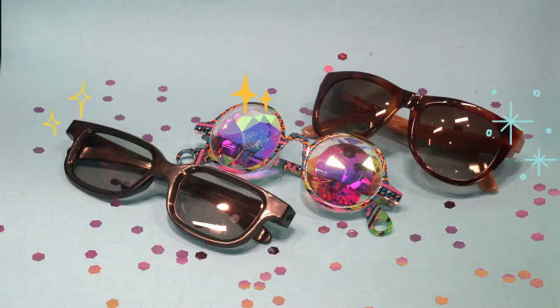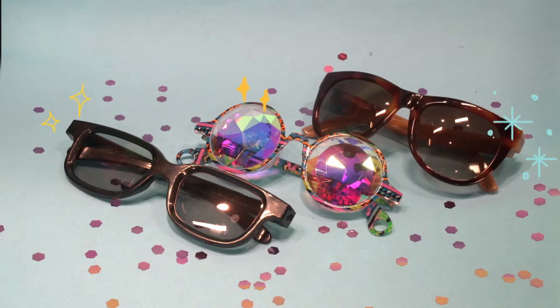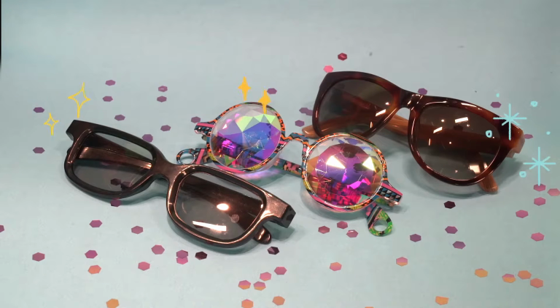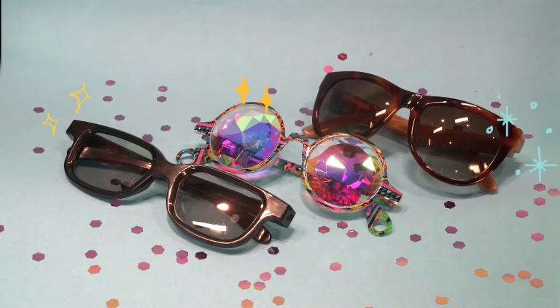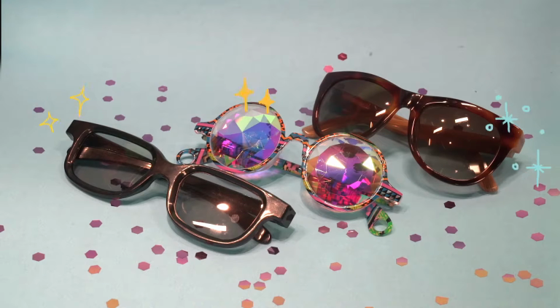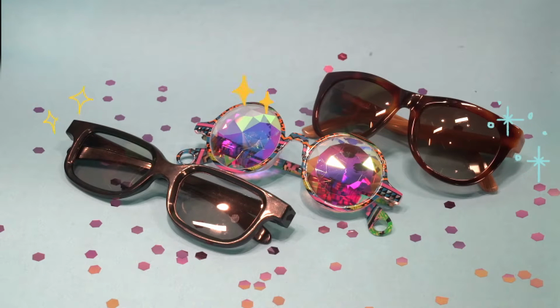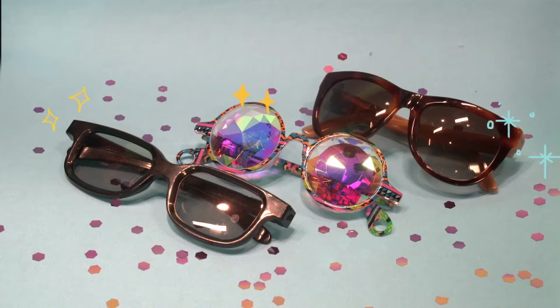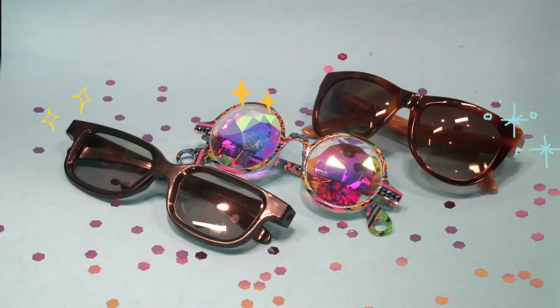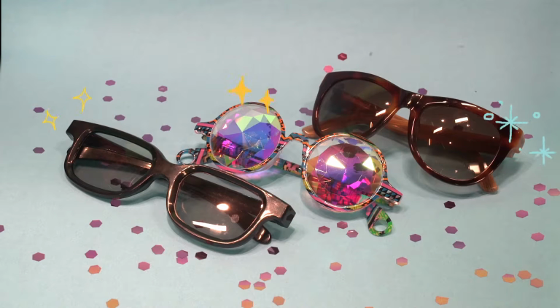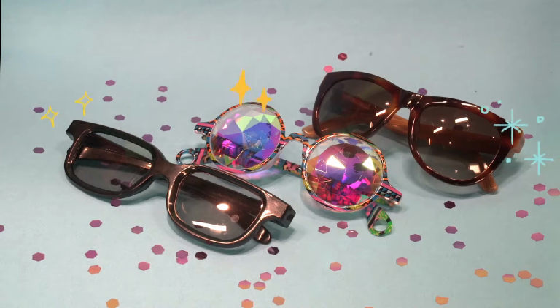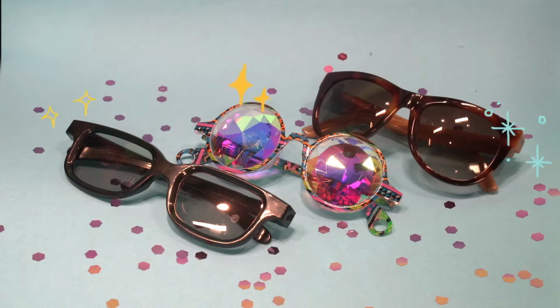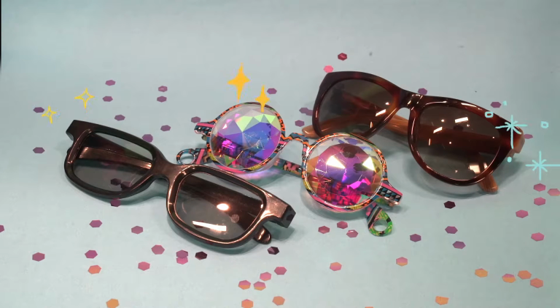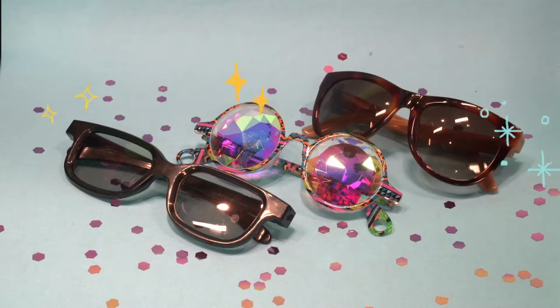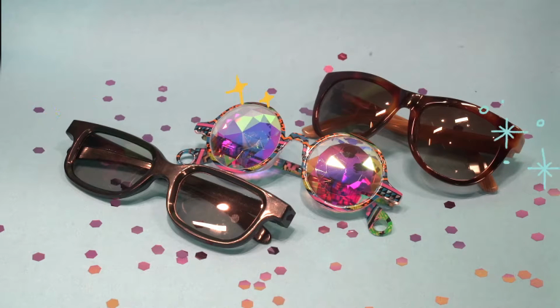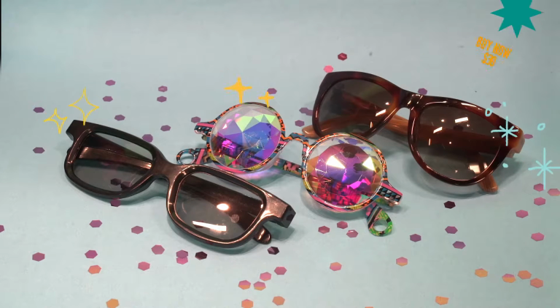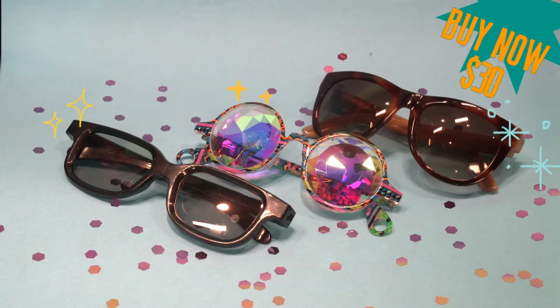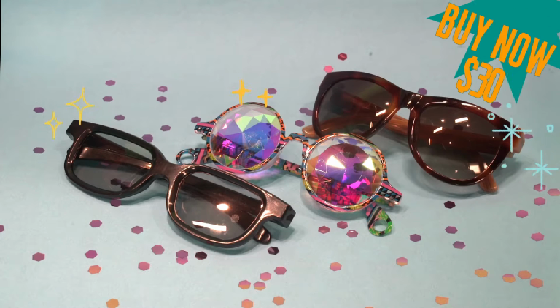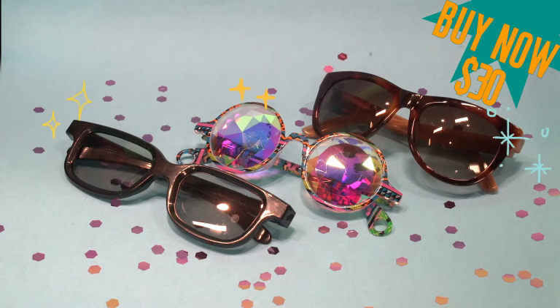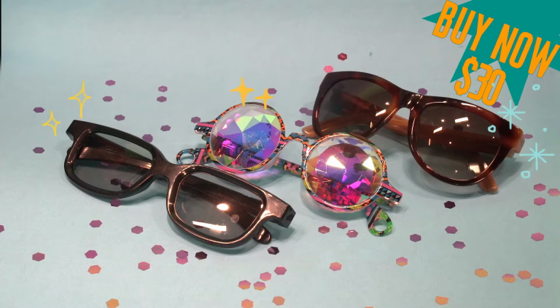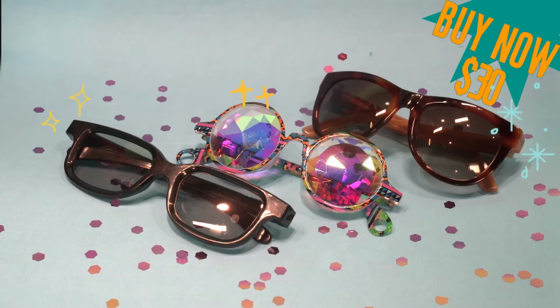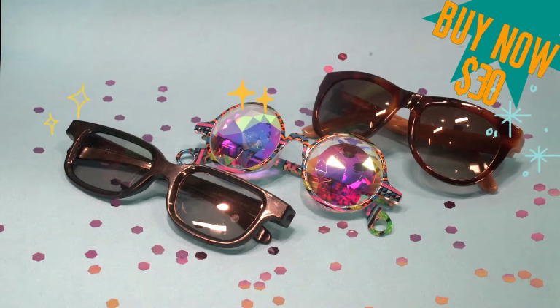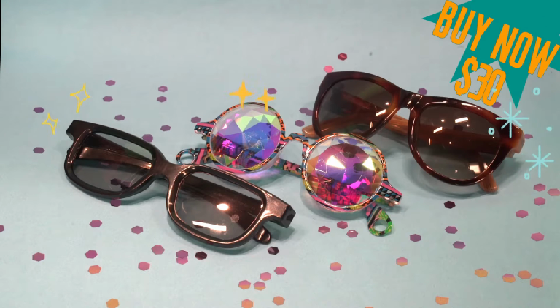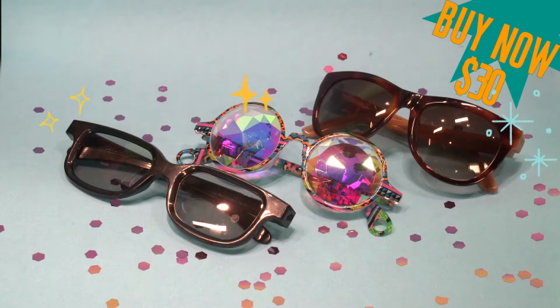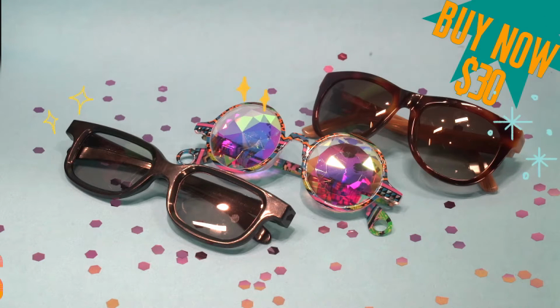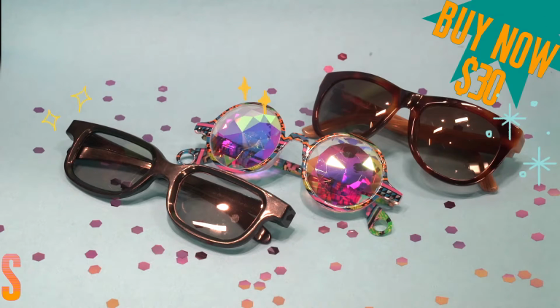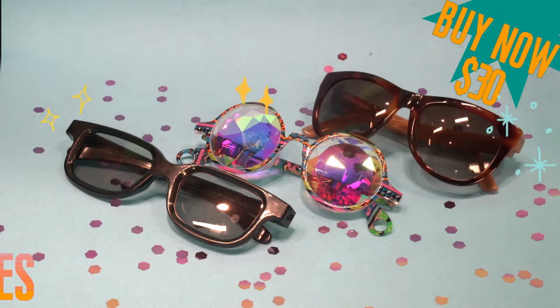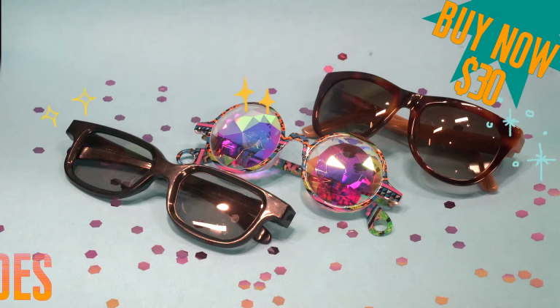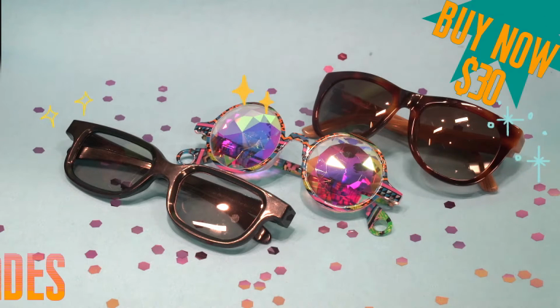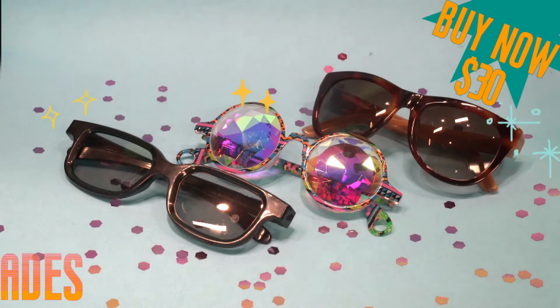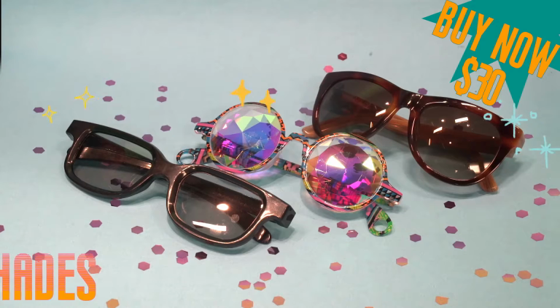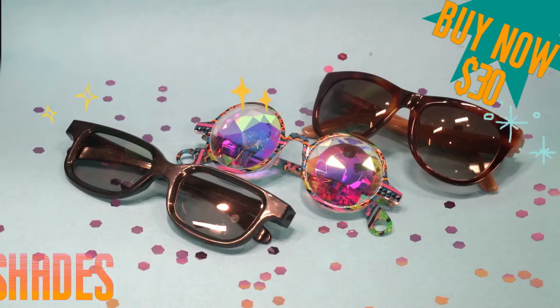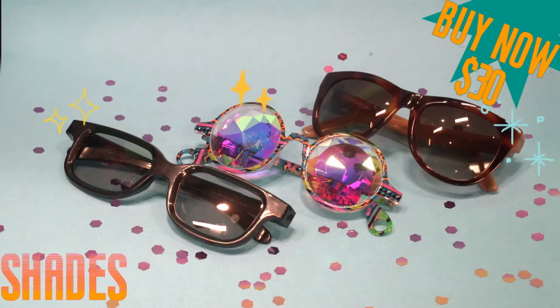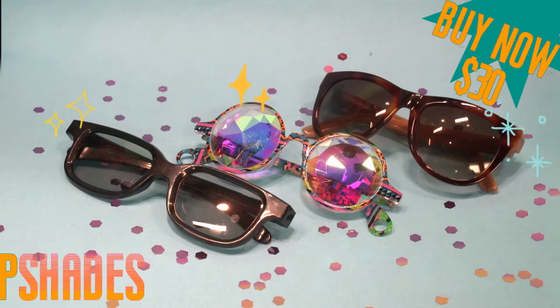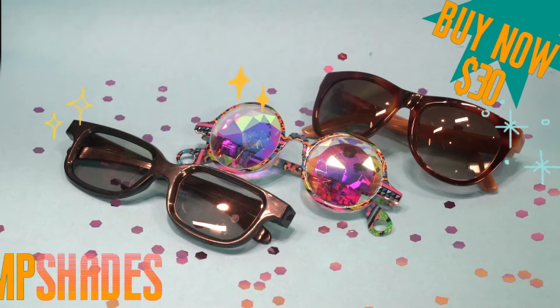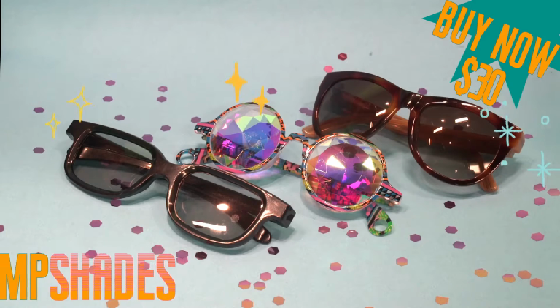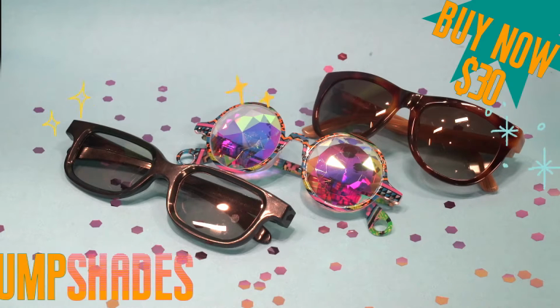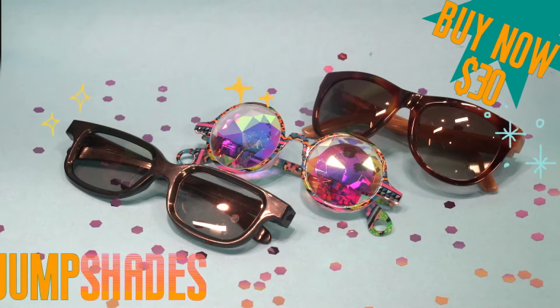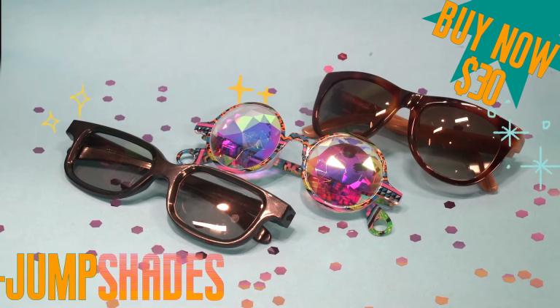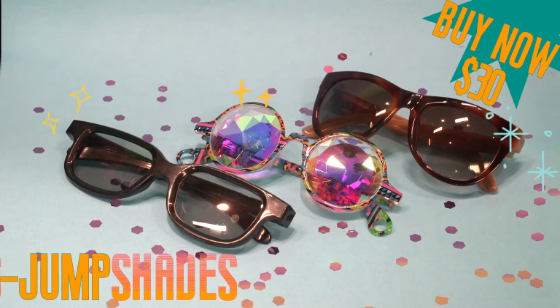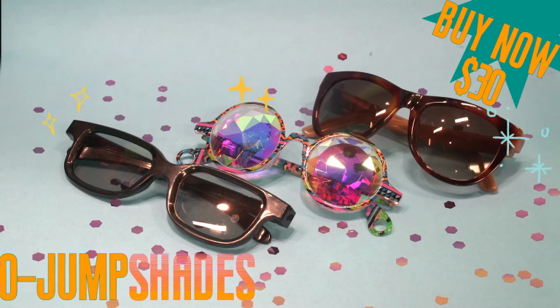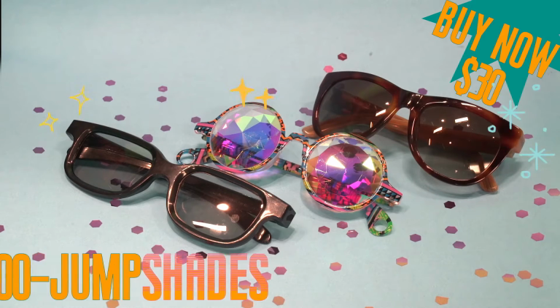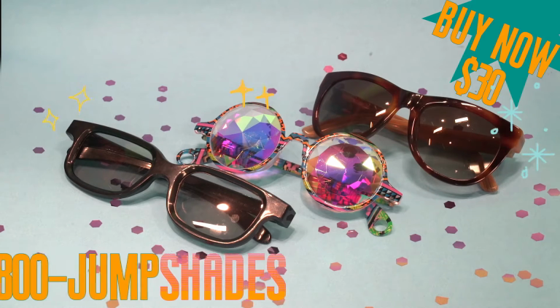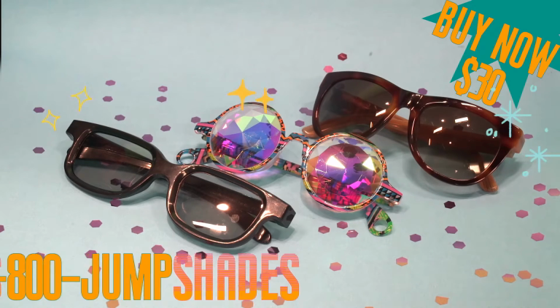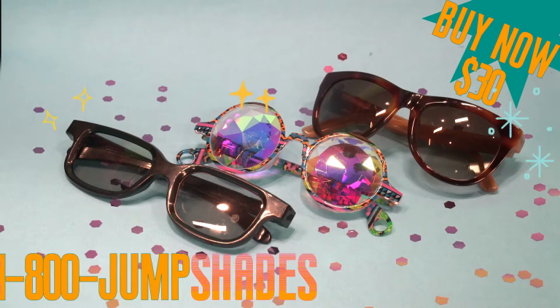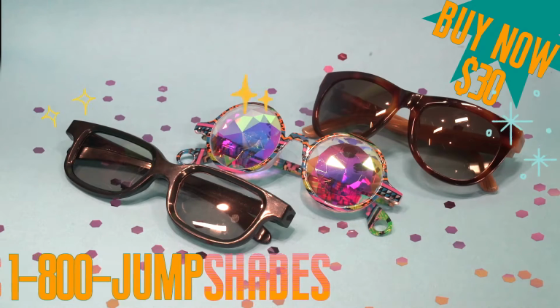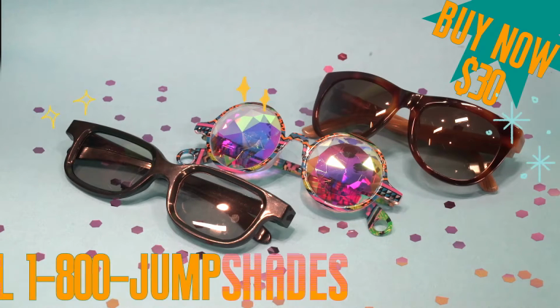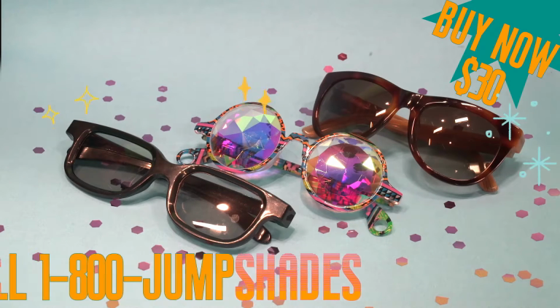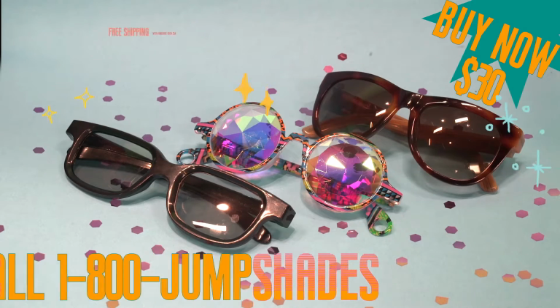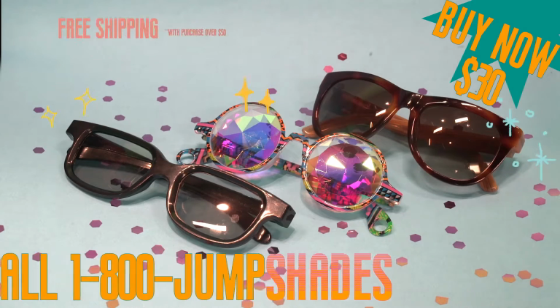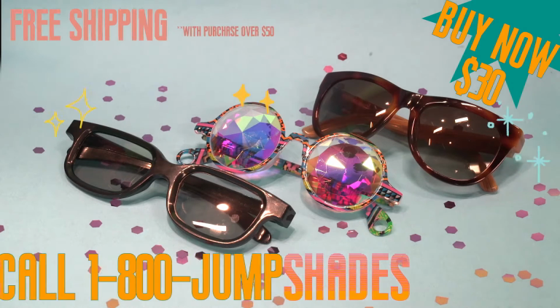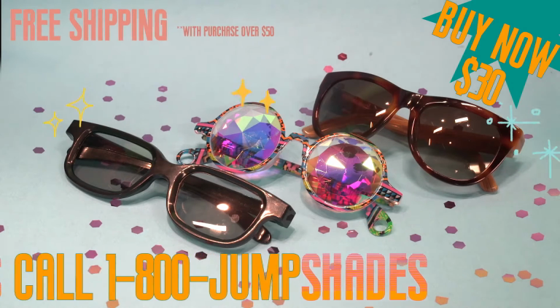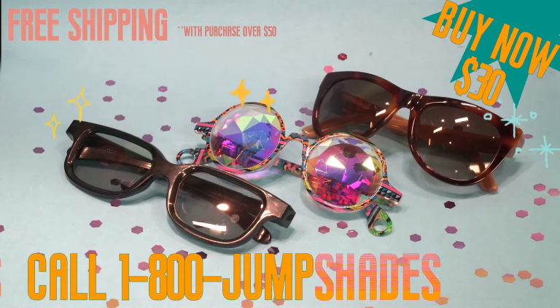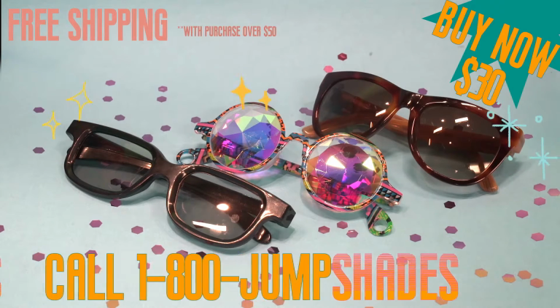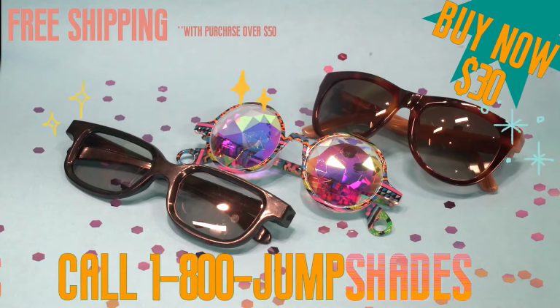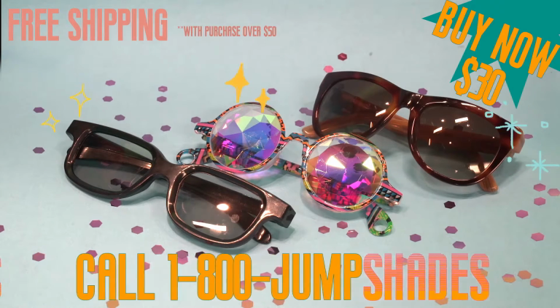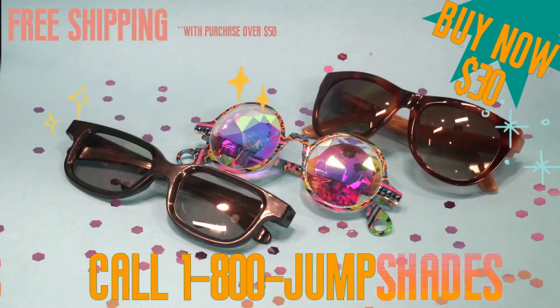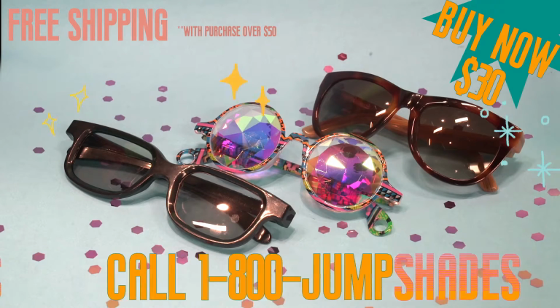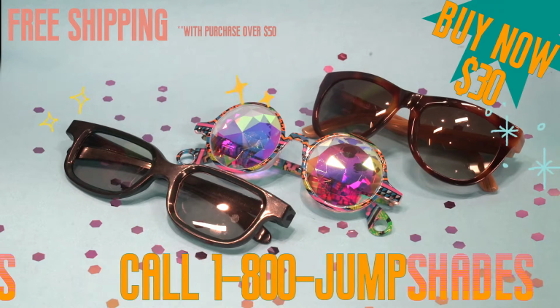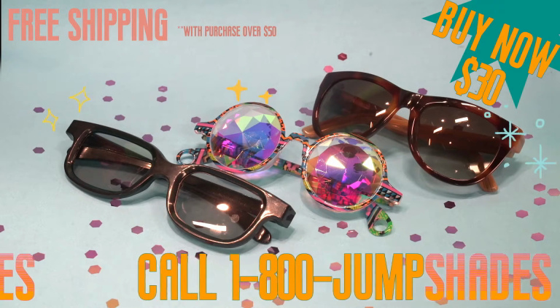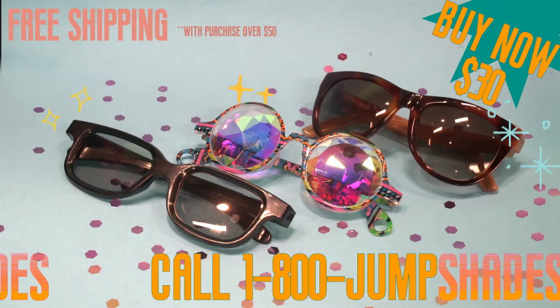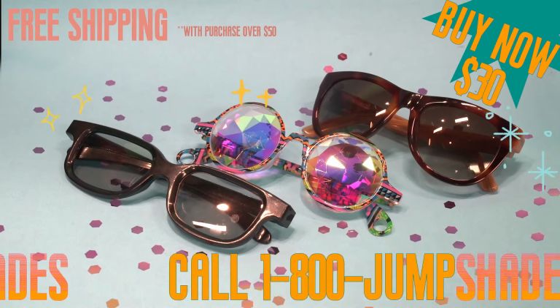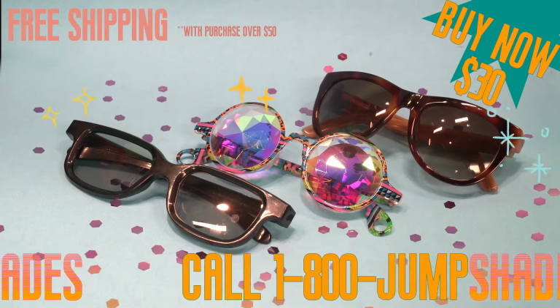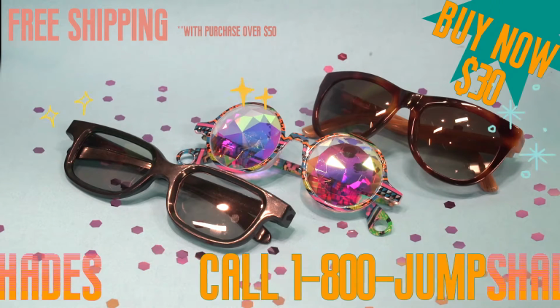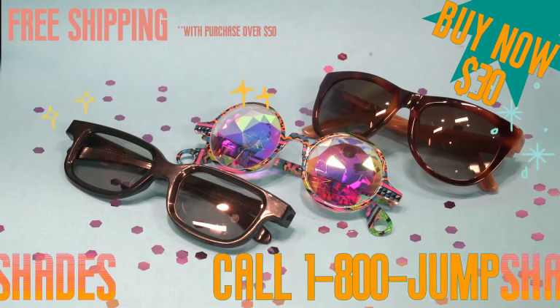Disclaimer: jump shades require you to provide required documents to verify if you are eligible to purchase. If anyone could simply buy jump shades, the world will be in utter chaos. Order now.